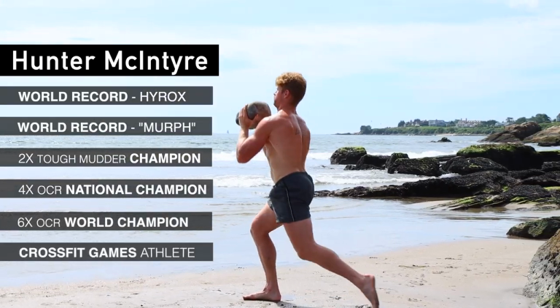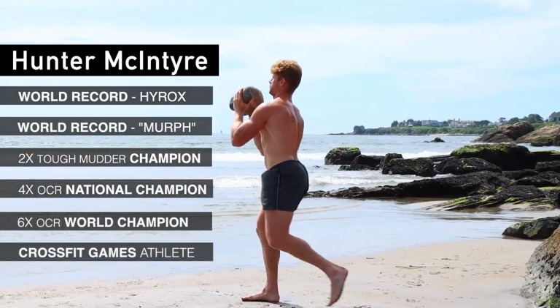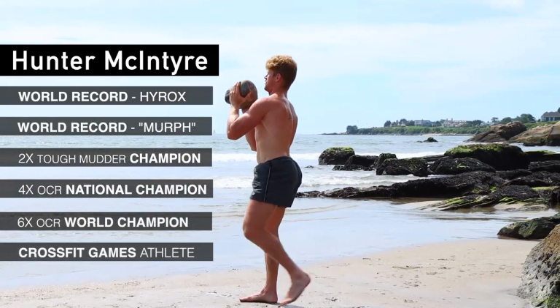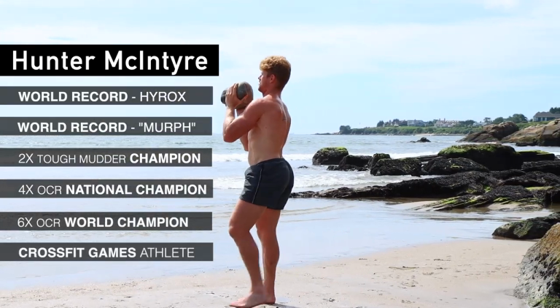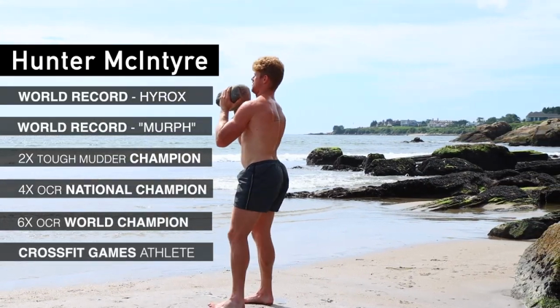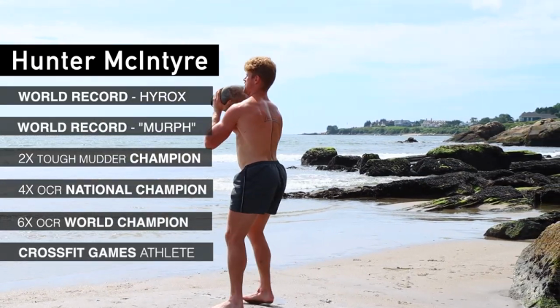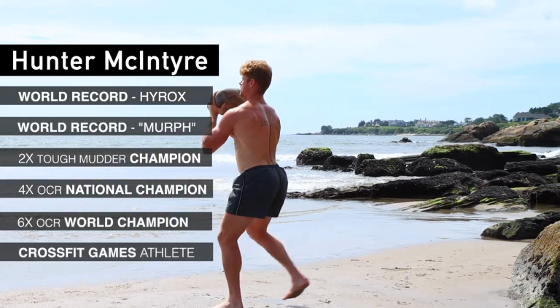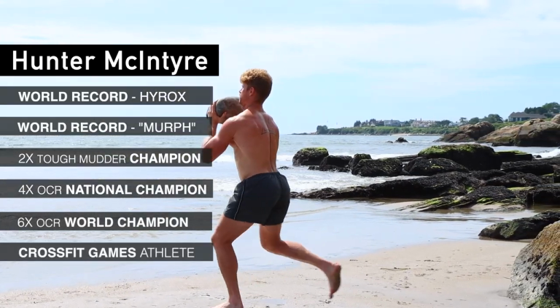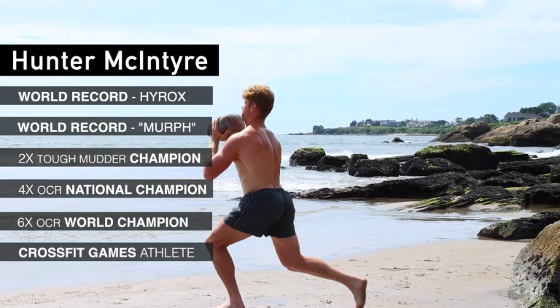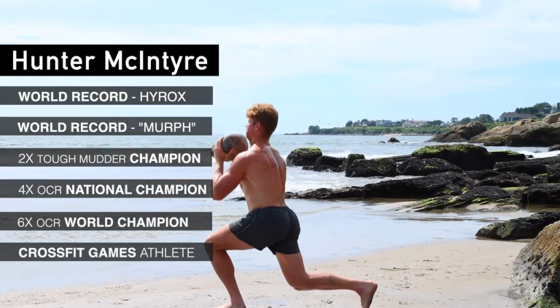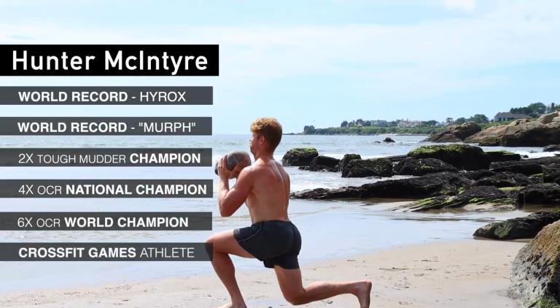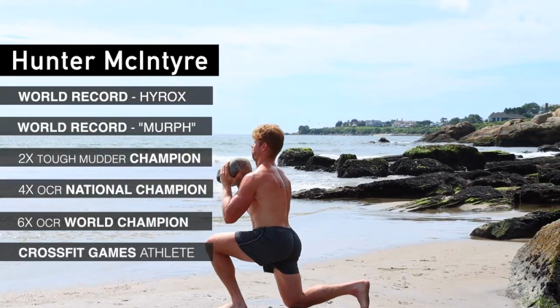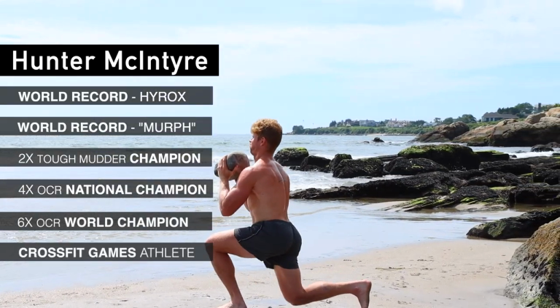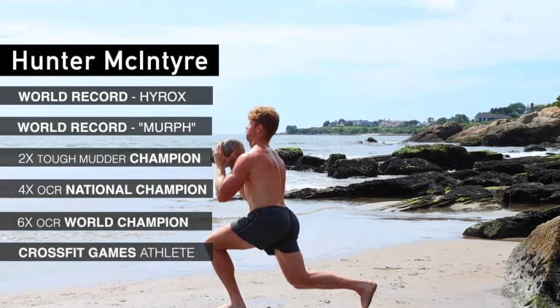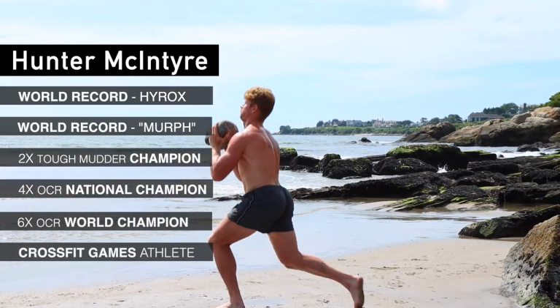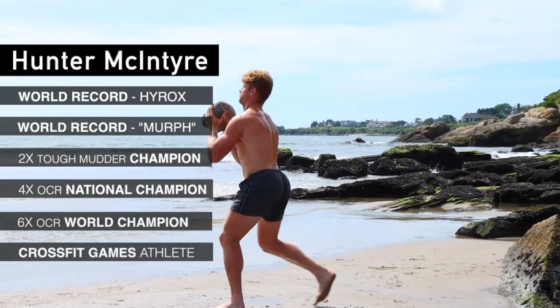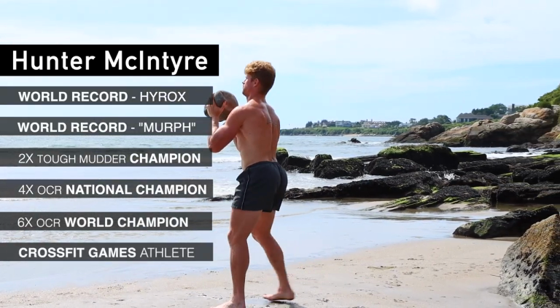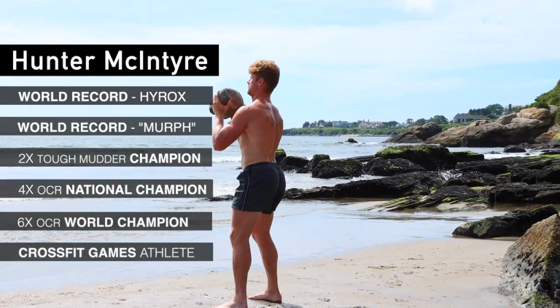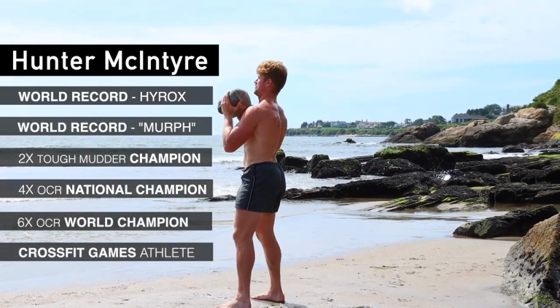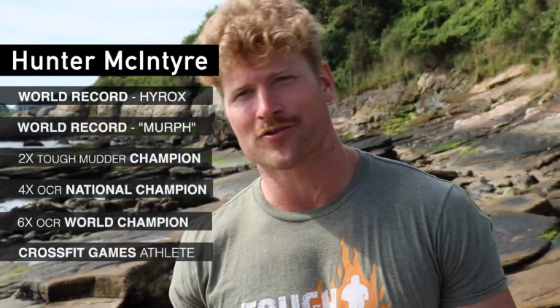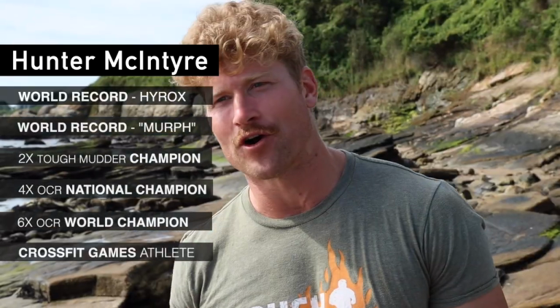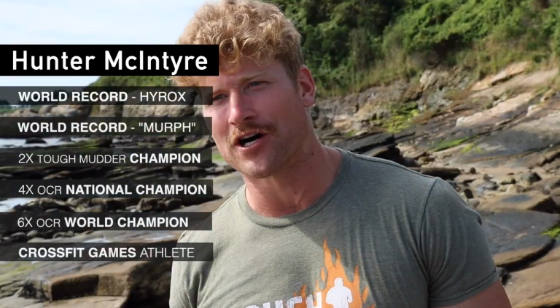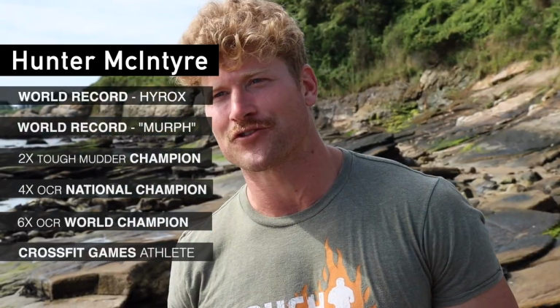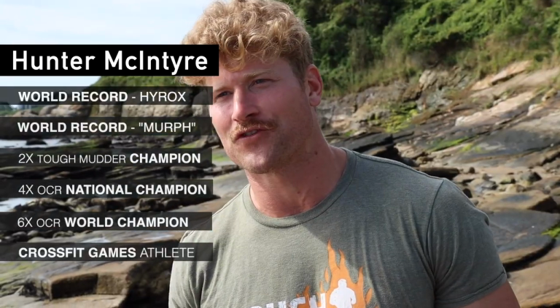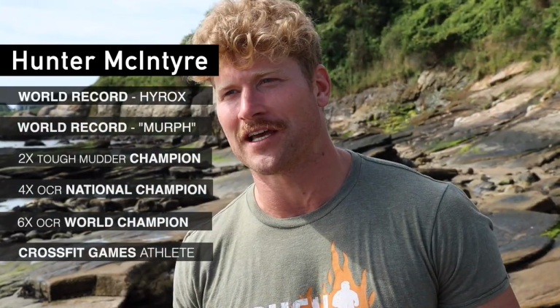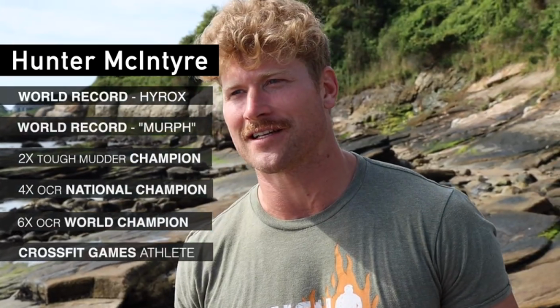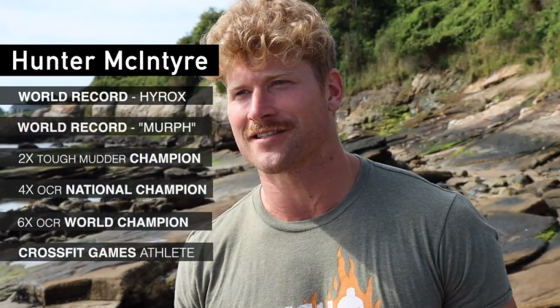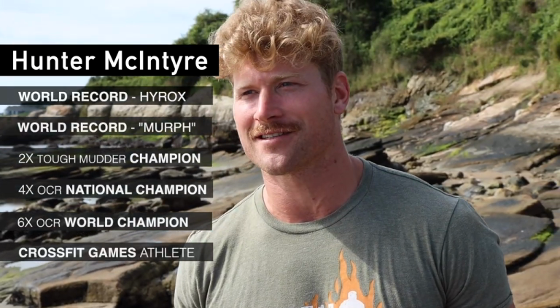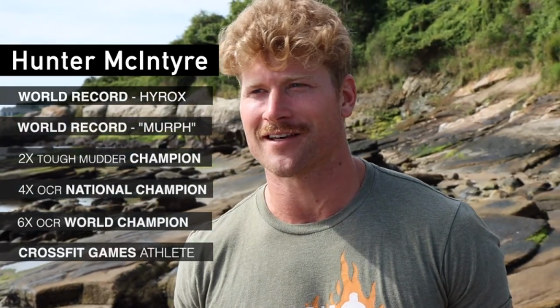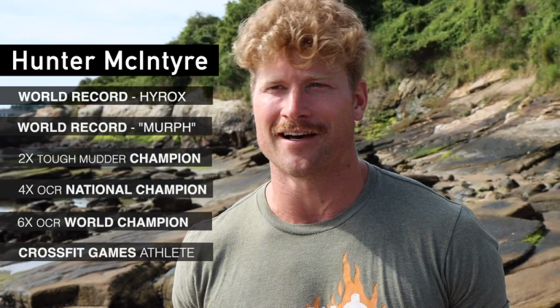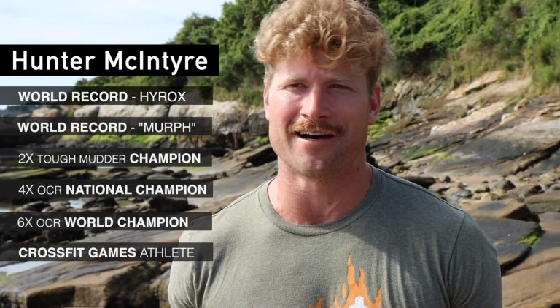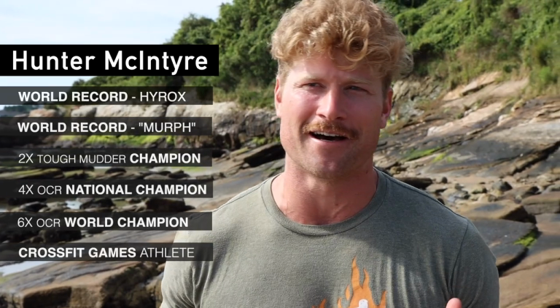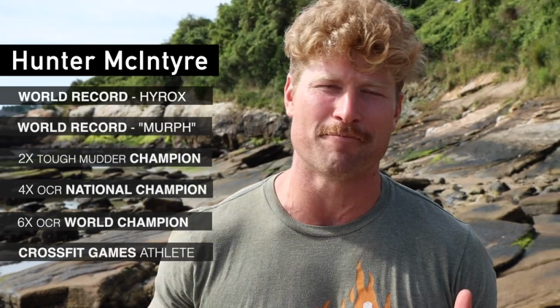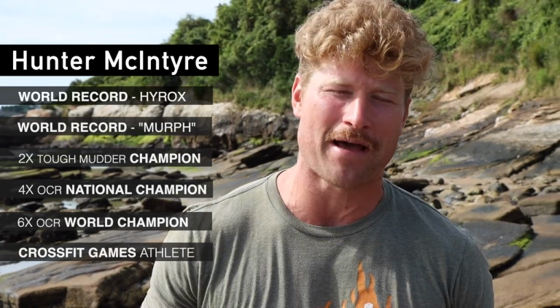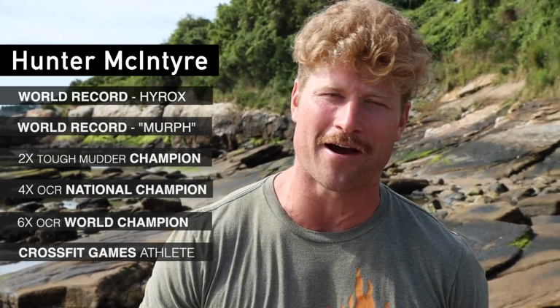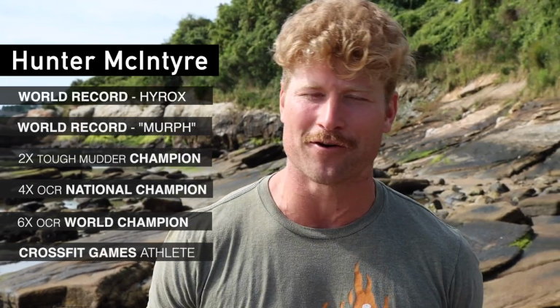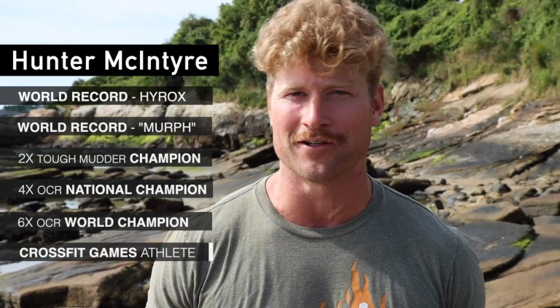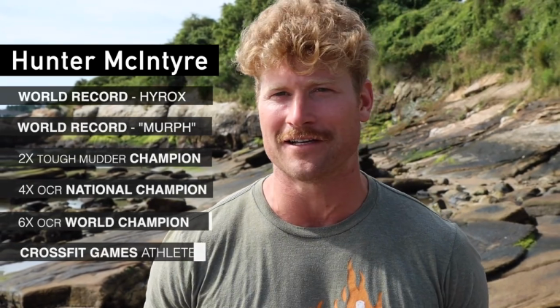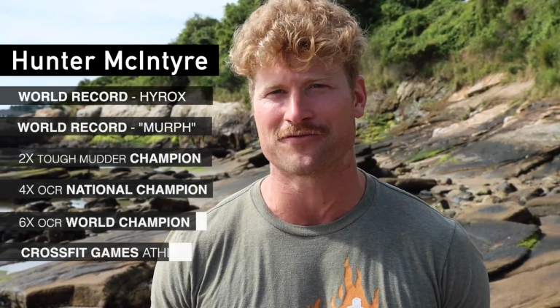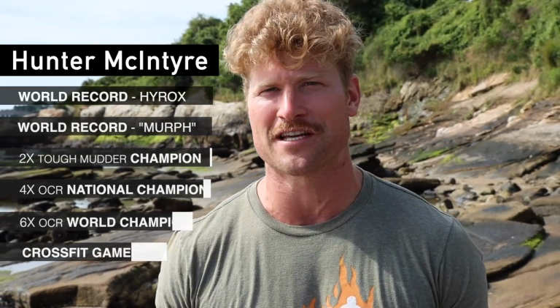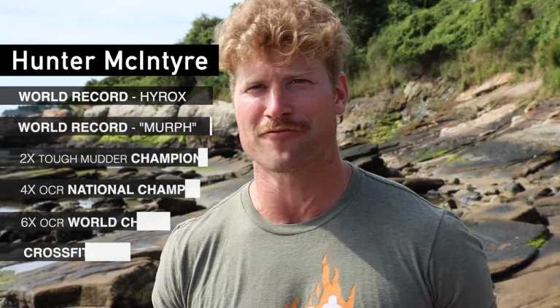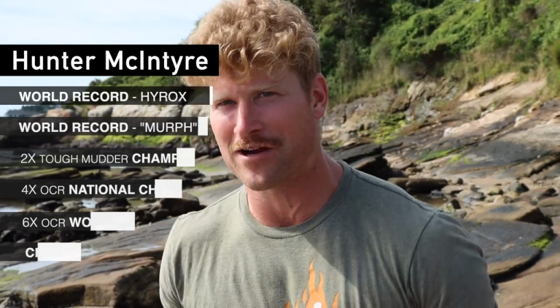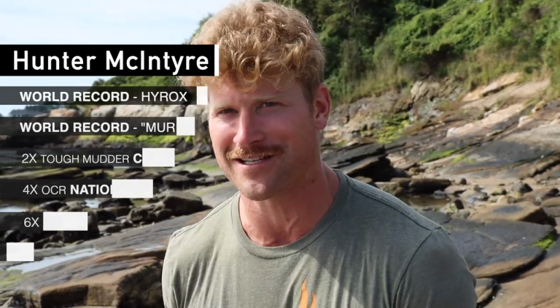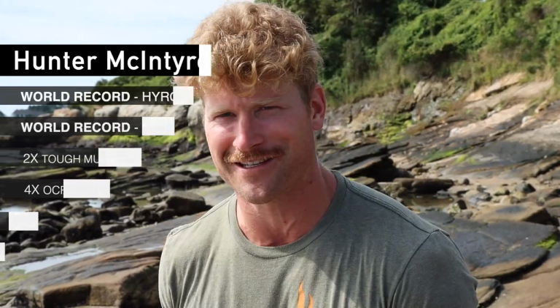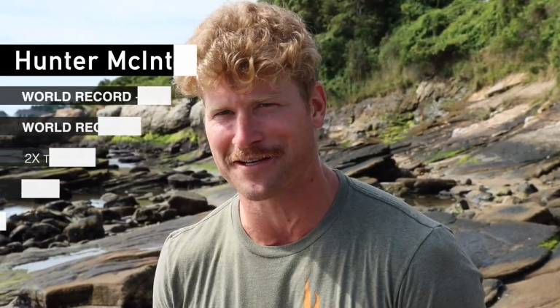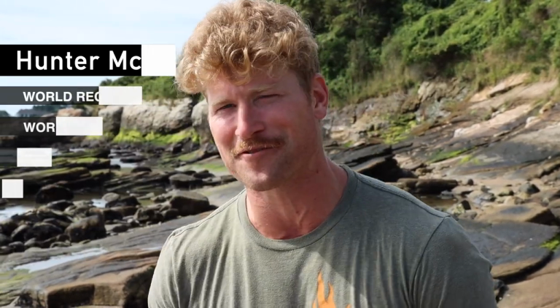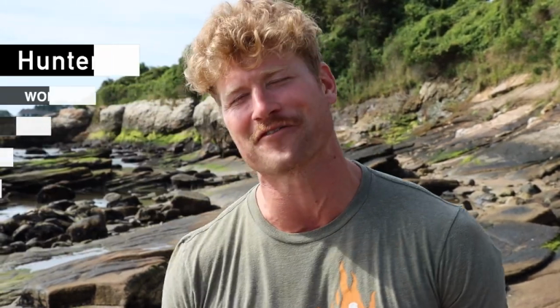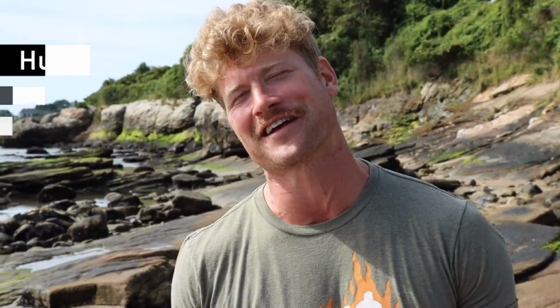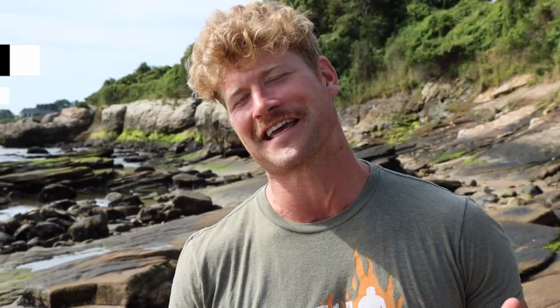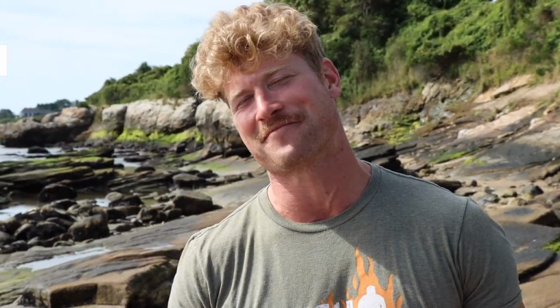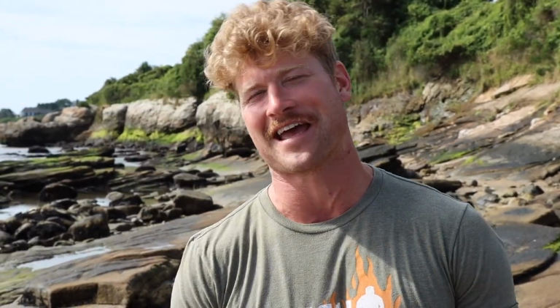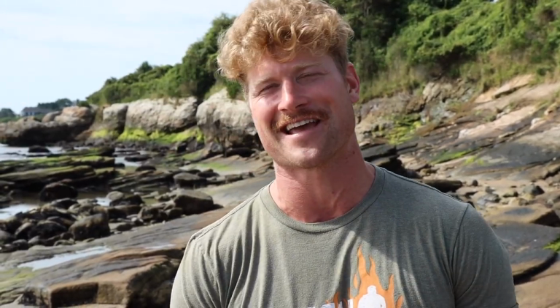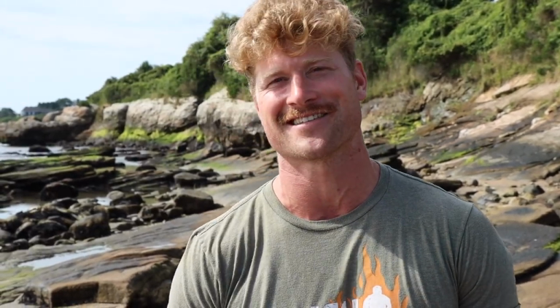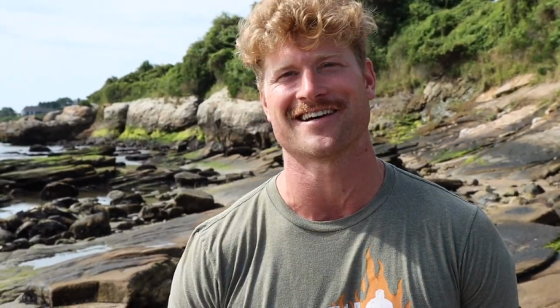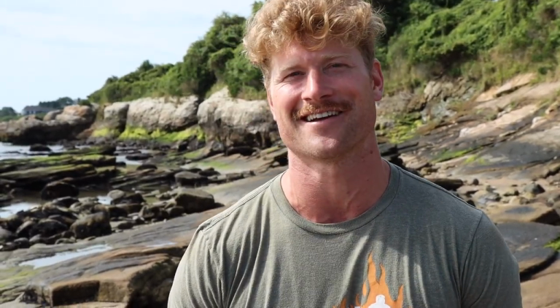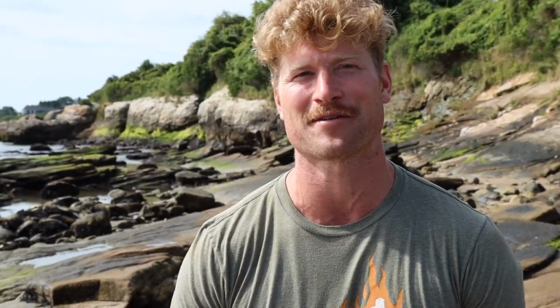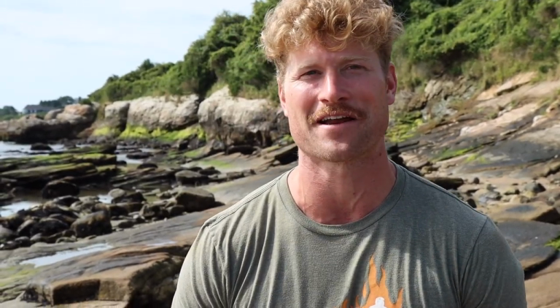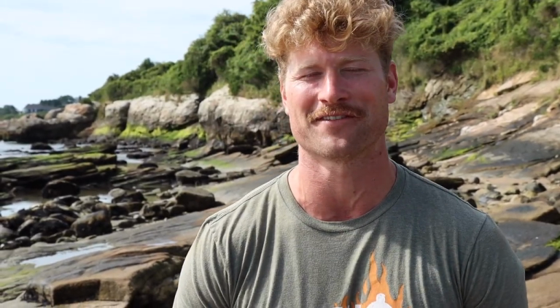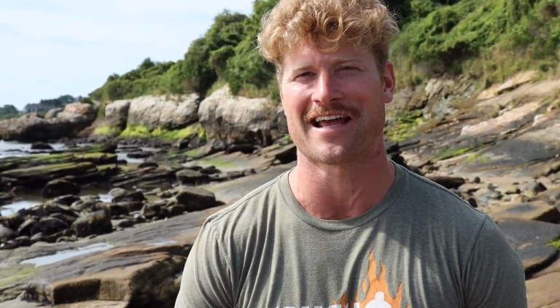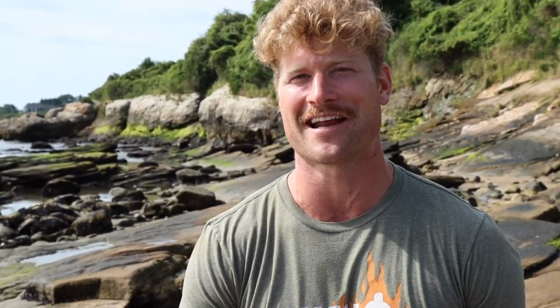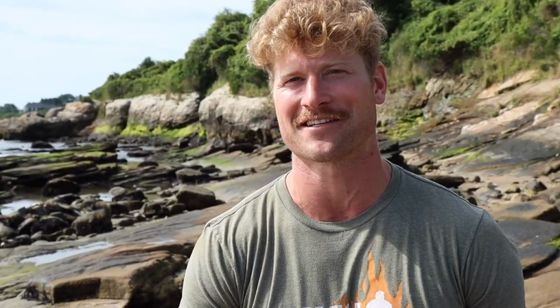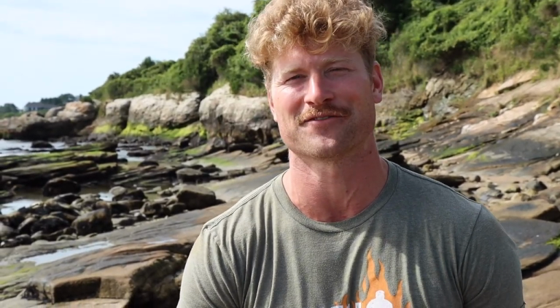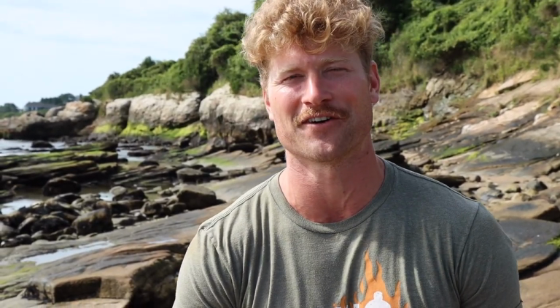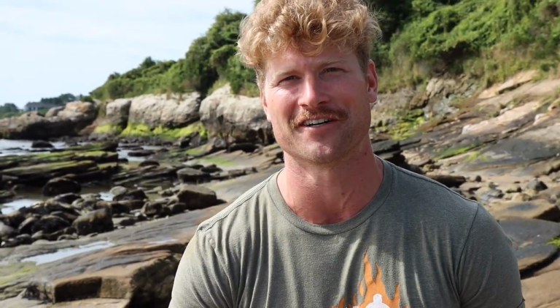I kind of spring between endurance sports, CrossFit, power lifting, wrestling — whatever I can get my hands on. I'm kind of an addict of it all.